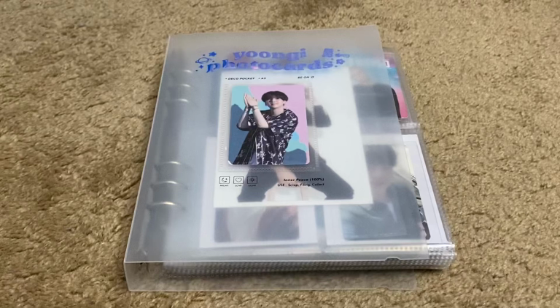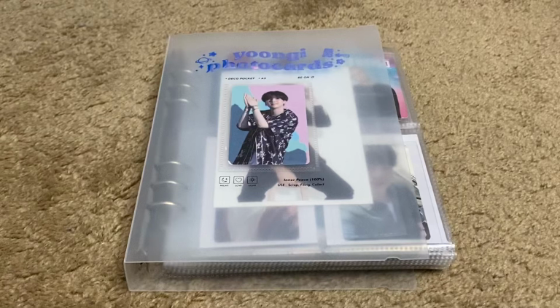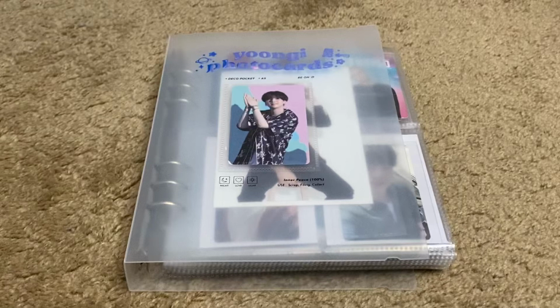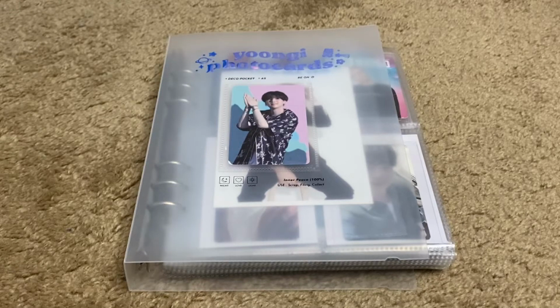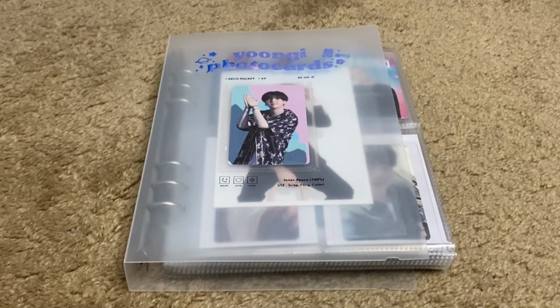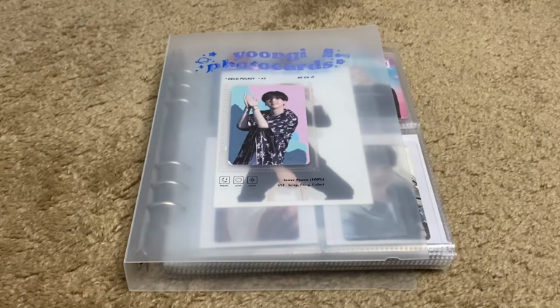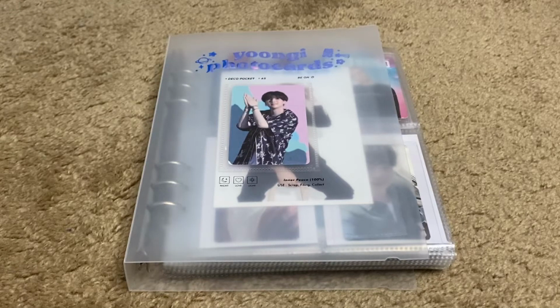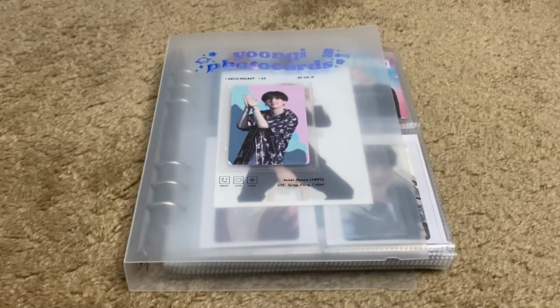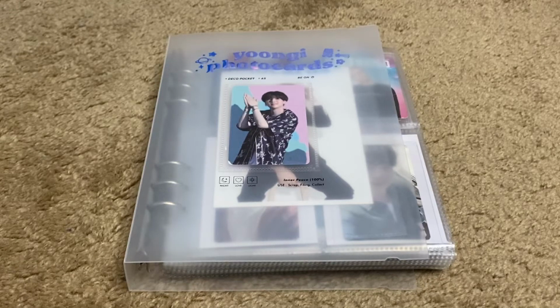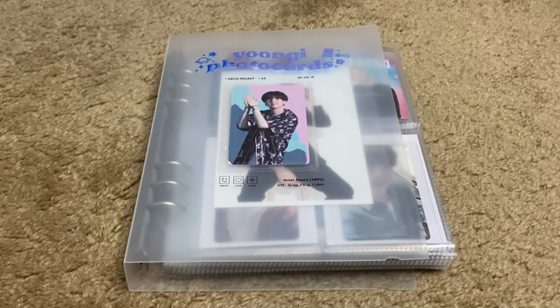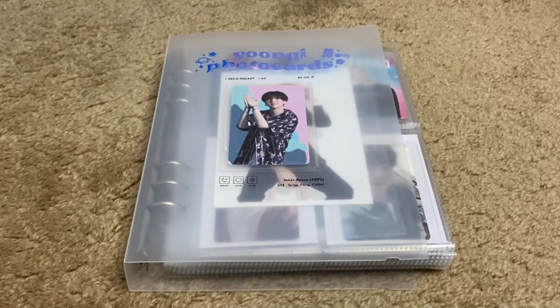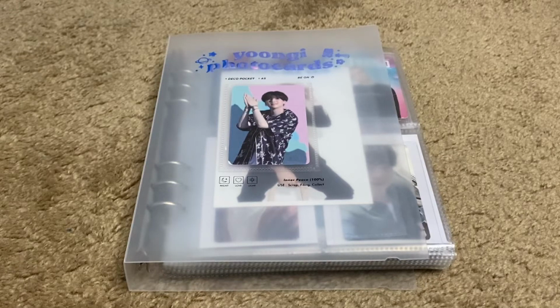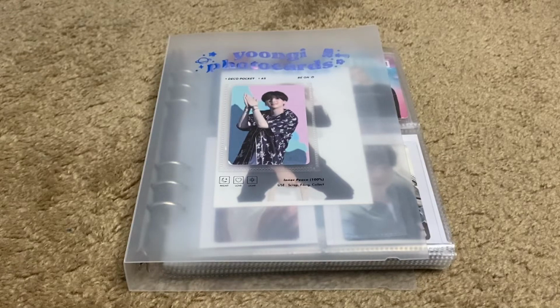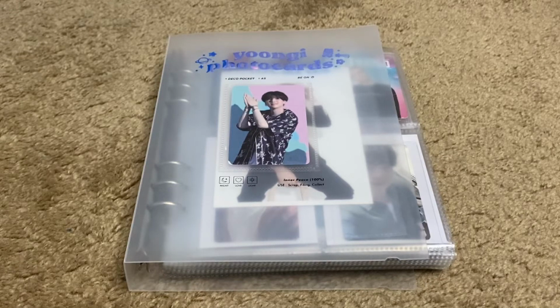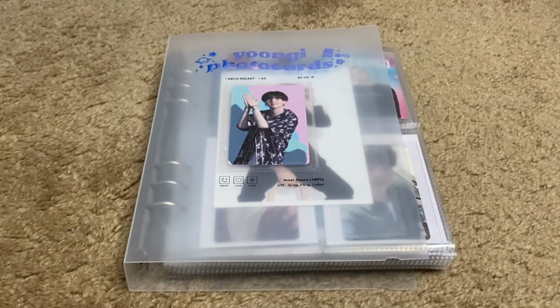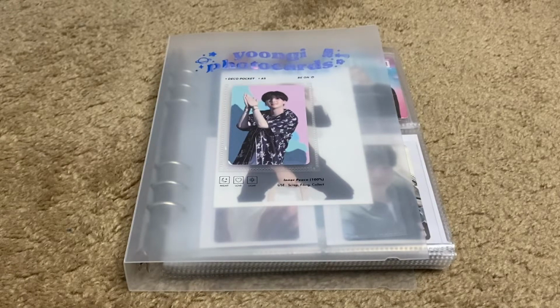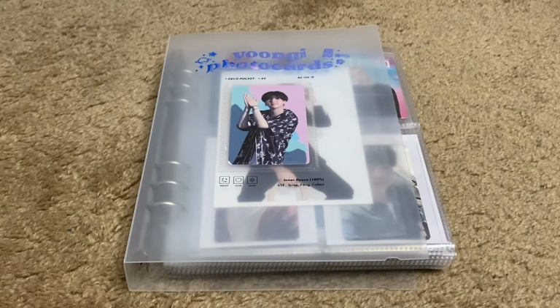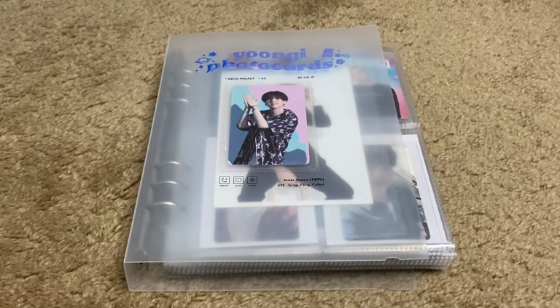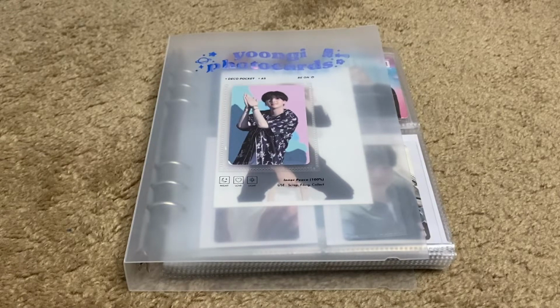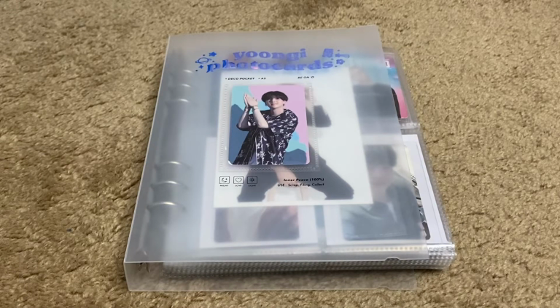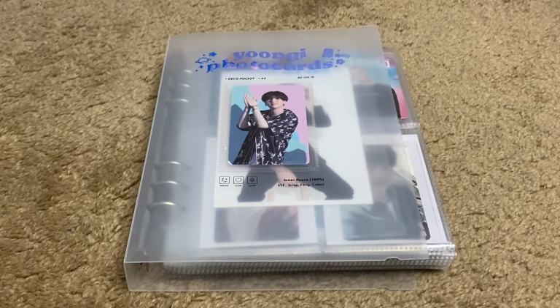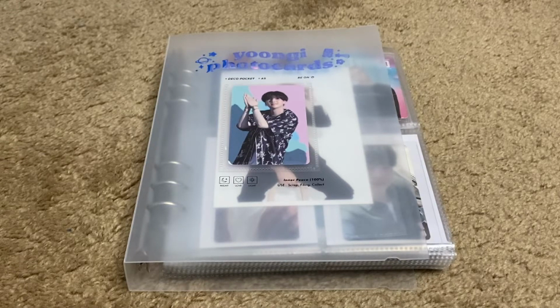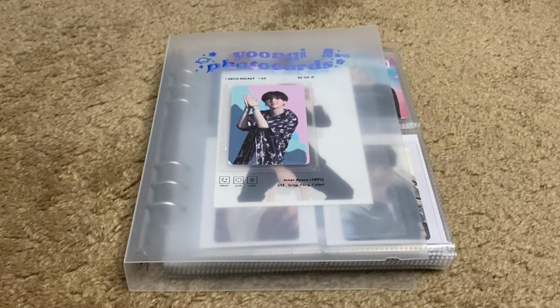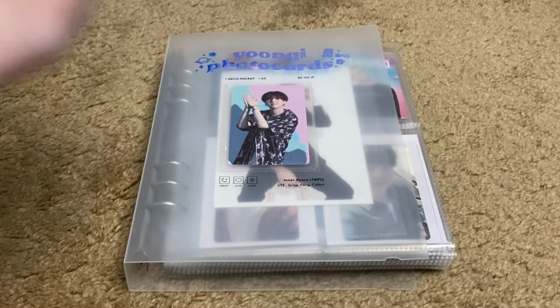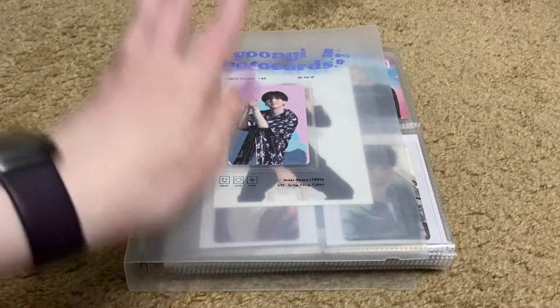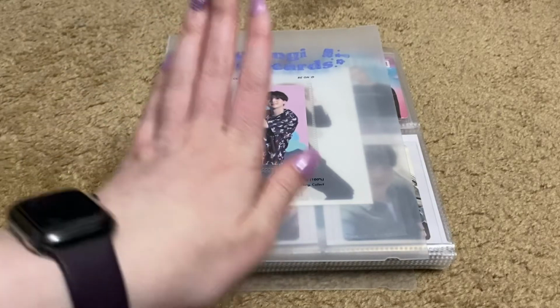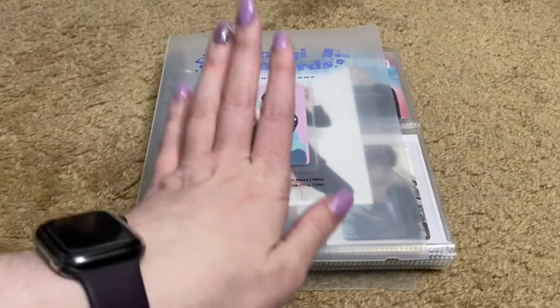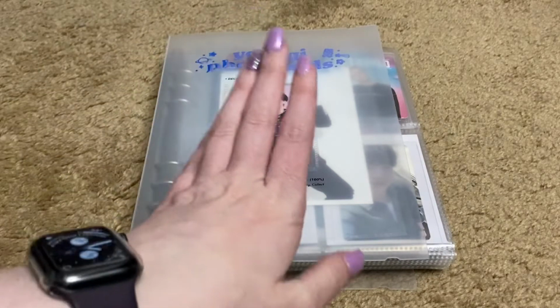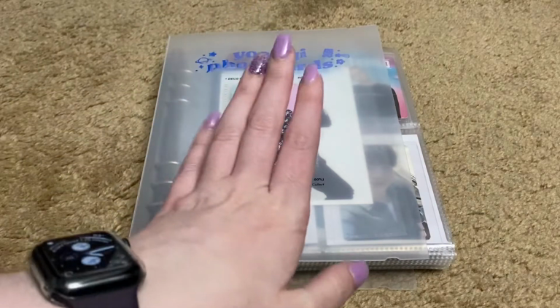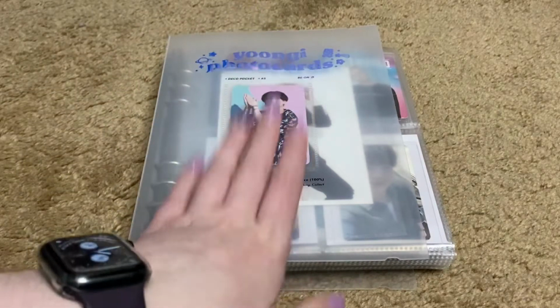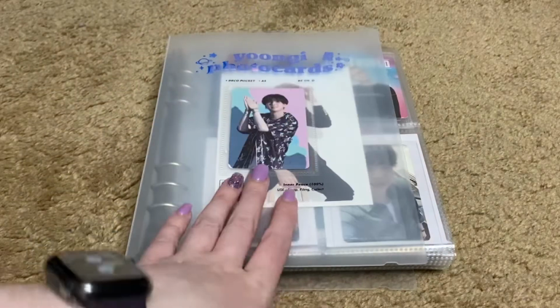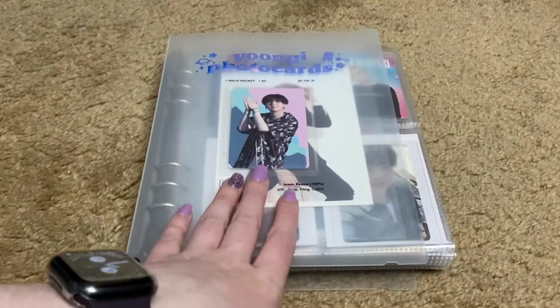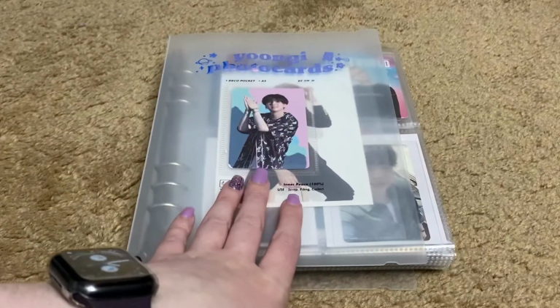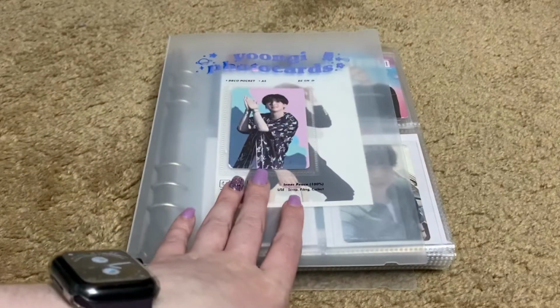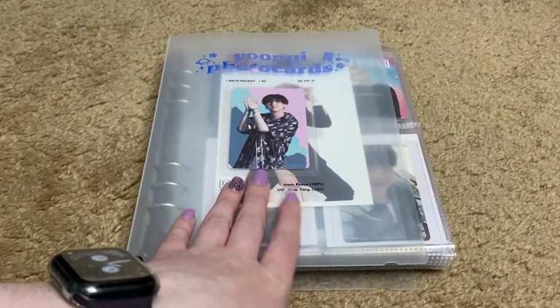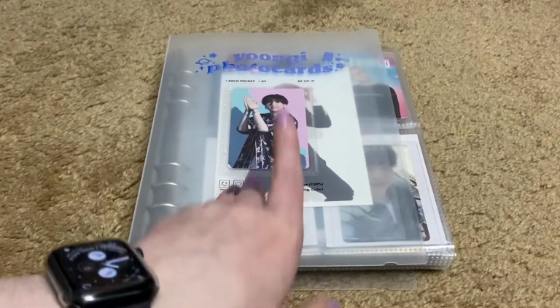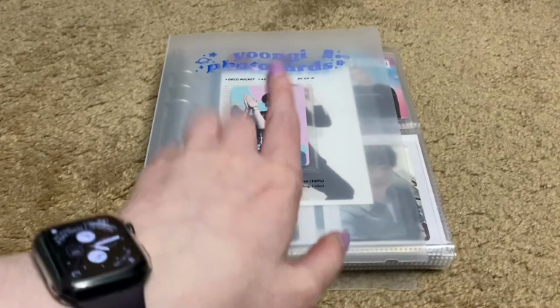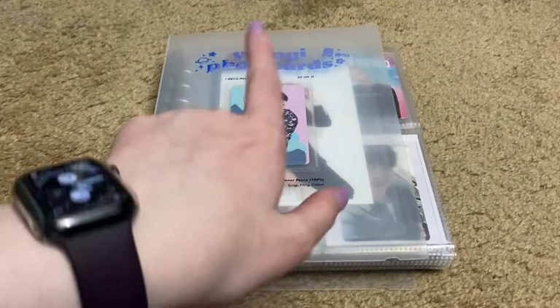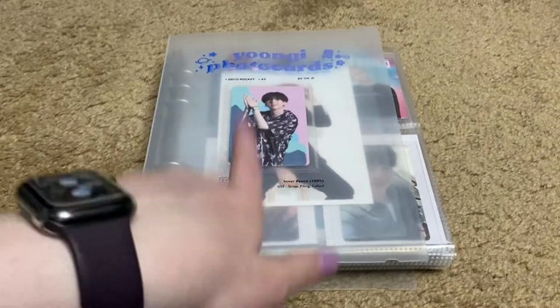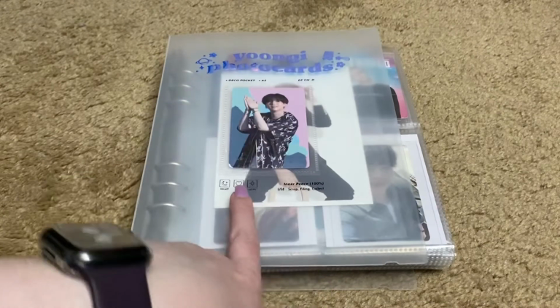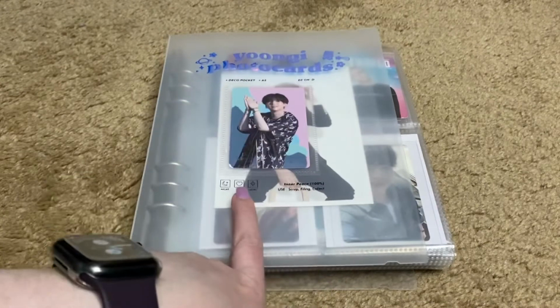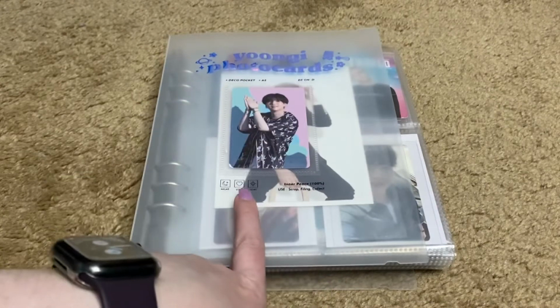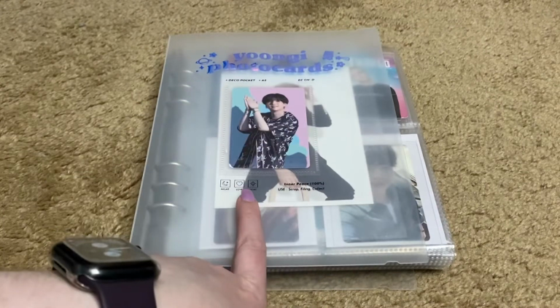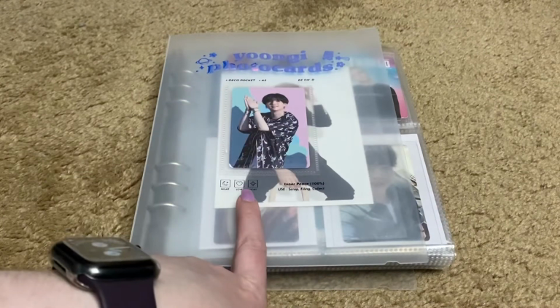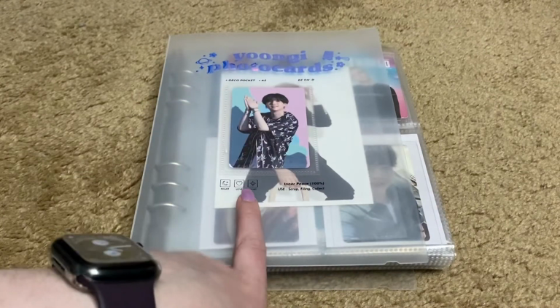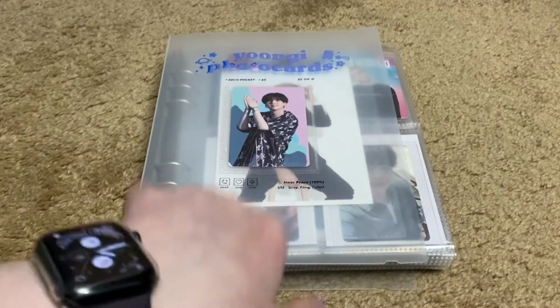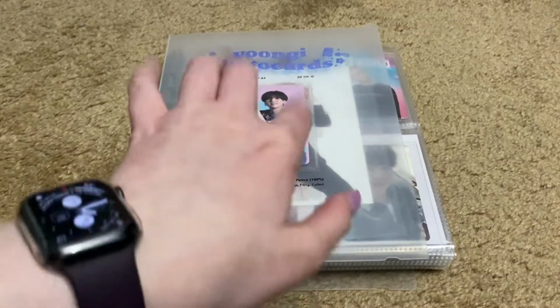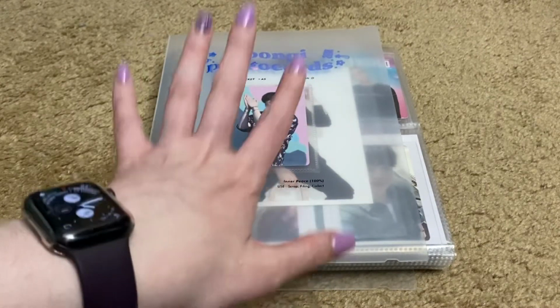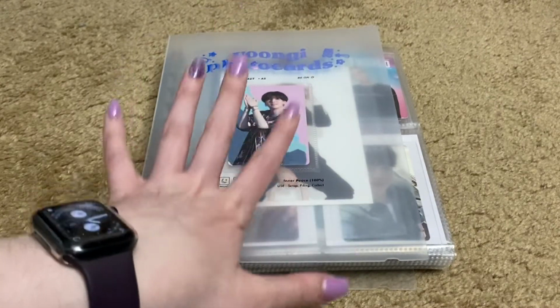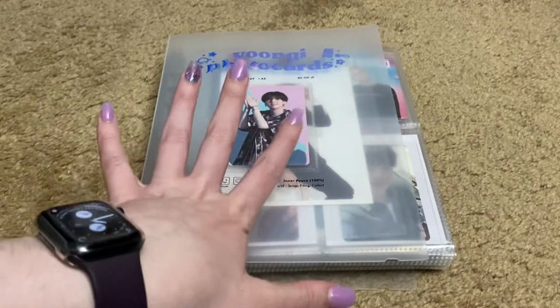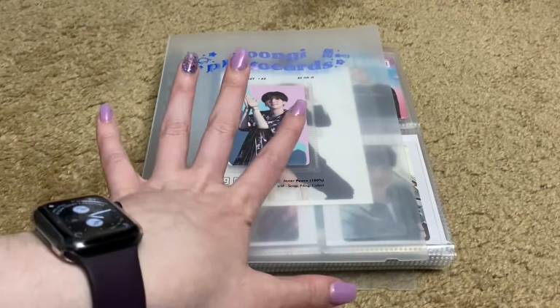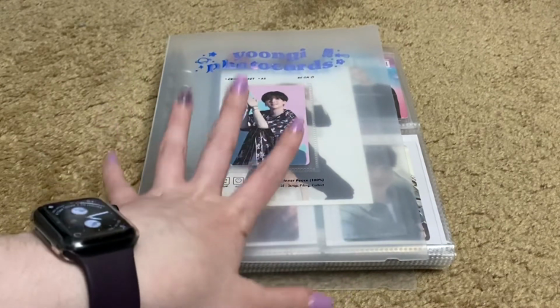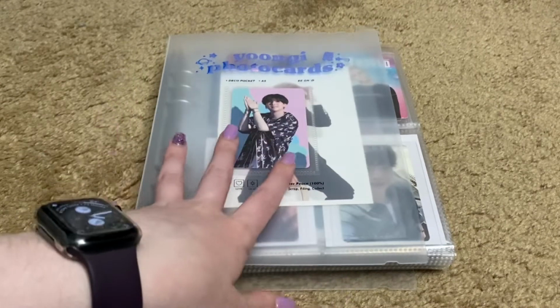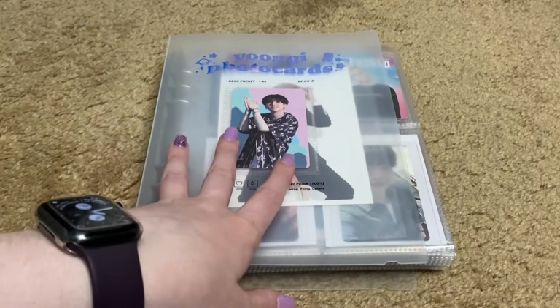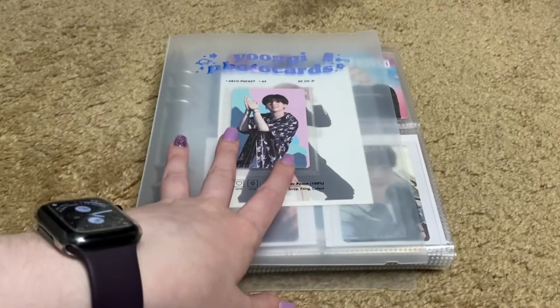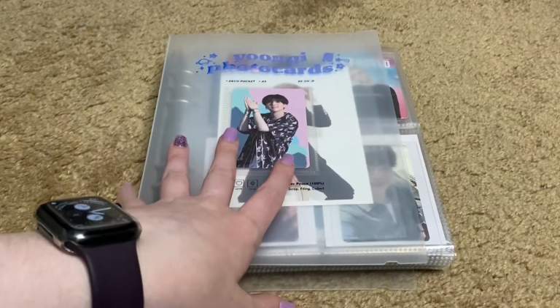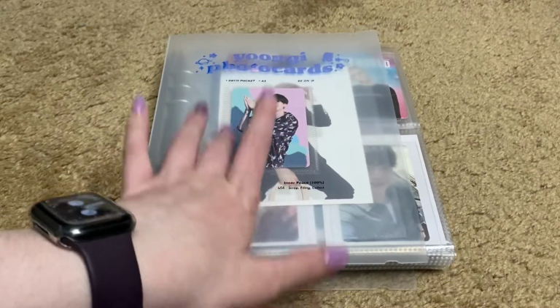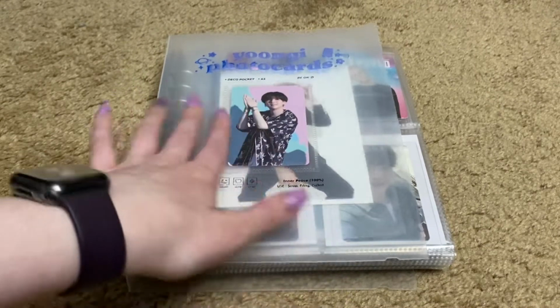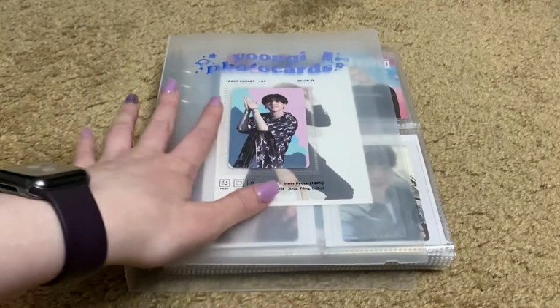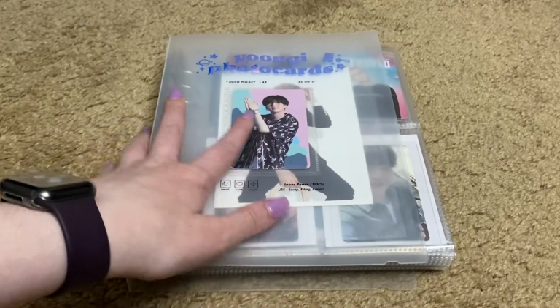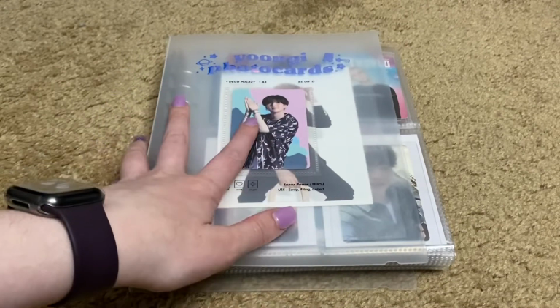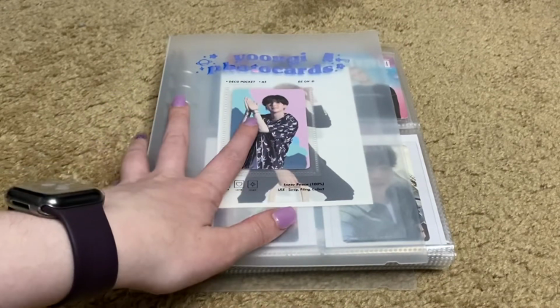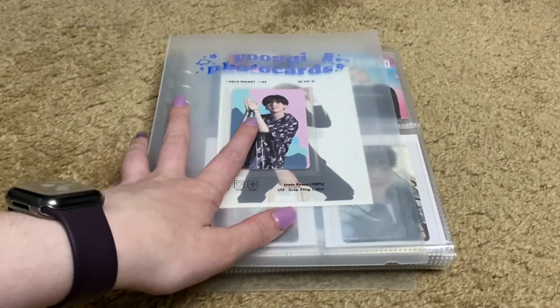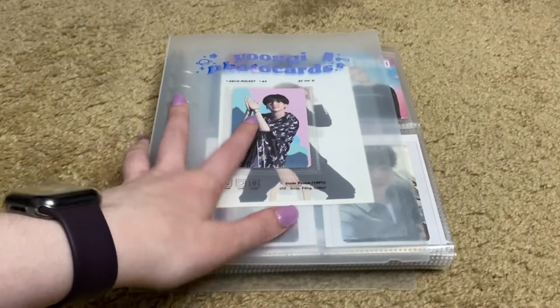All right, hello and welcome. I am going to do a little flip through of my Yoongi photo cards.